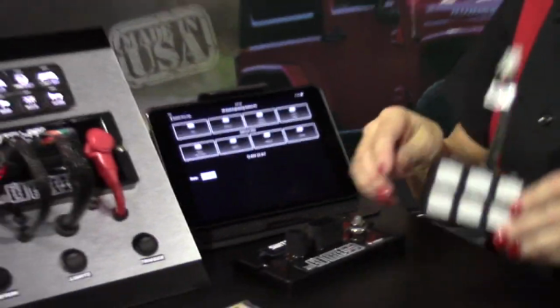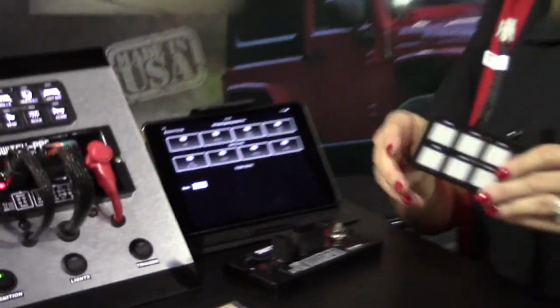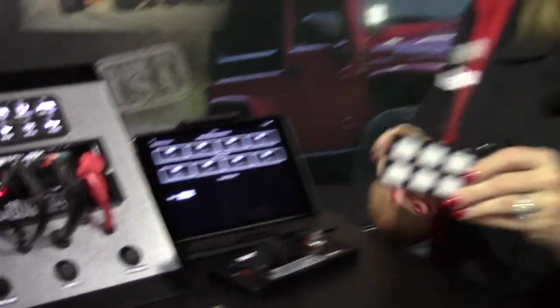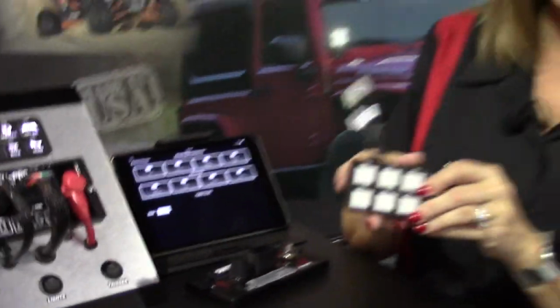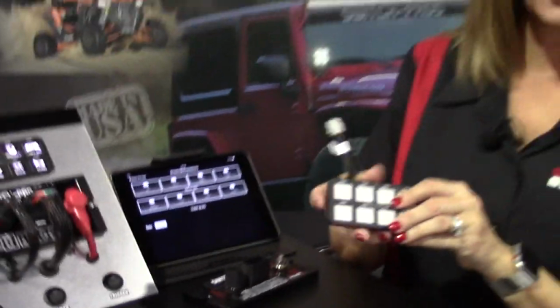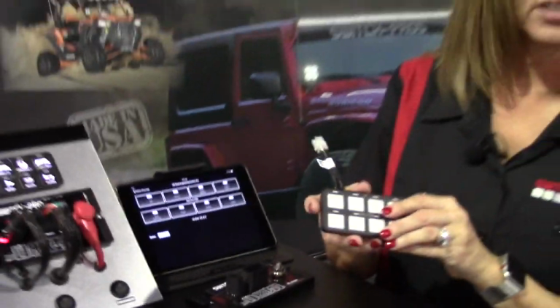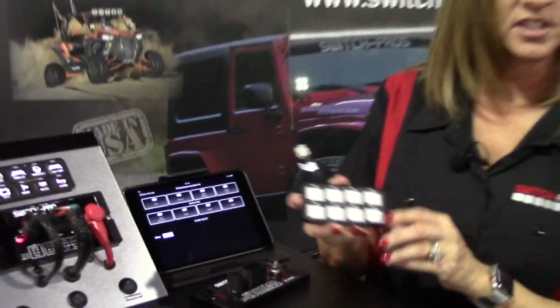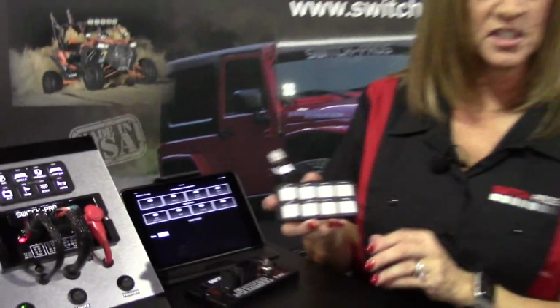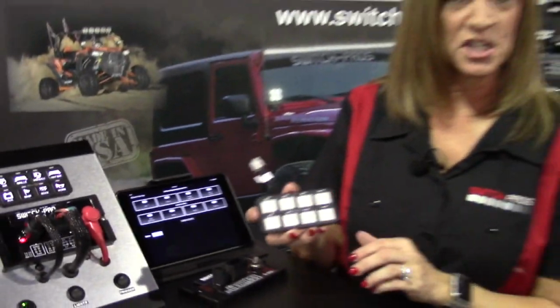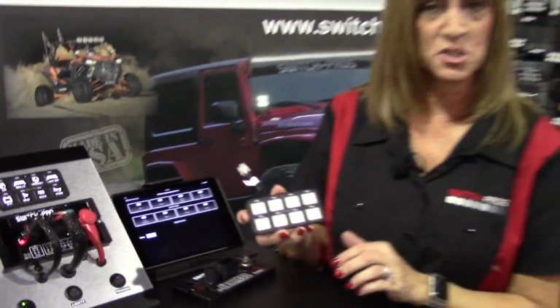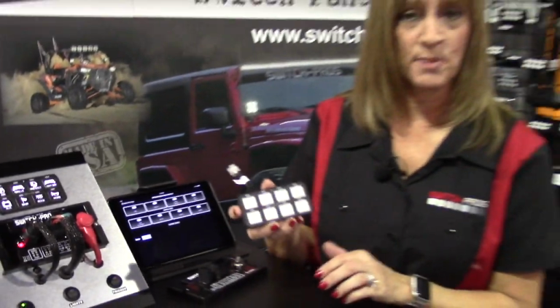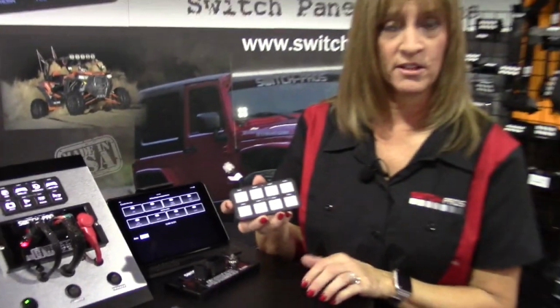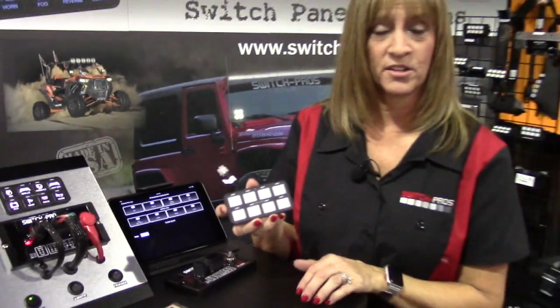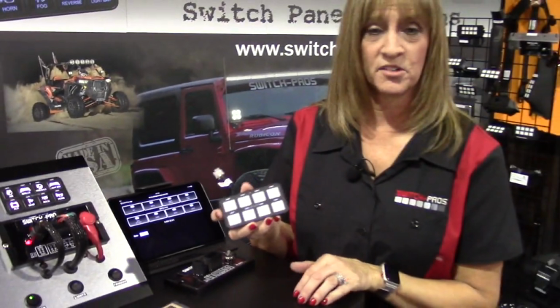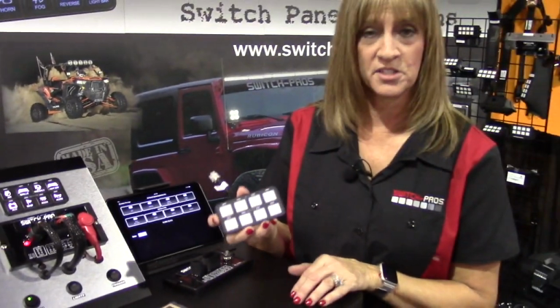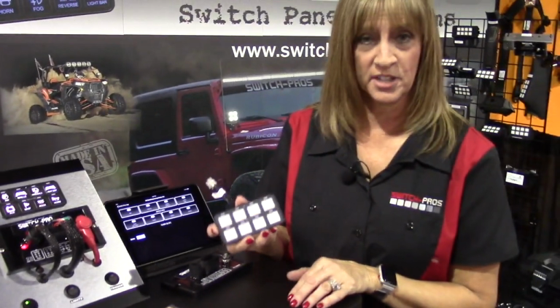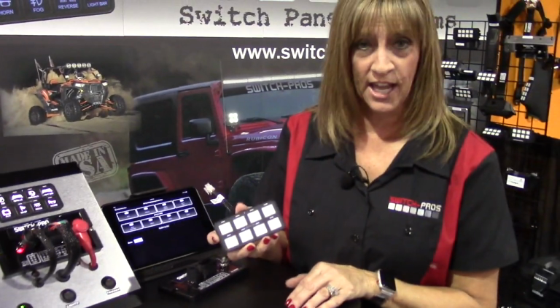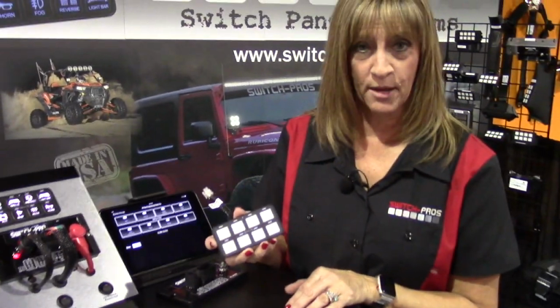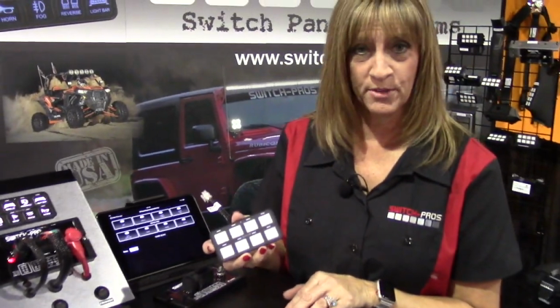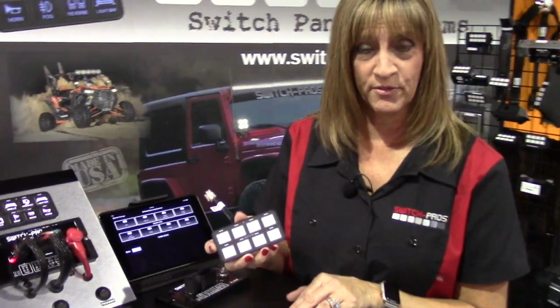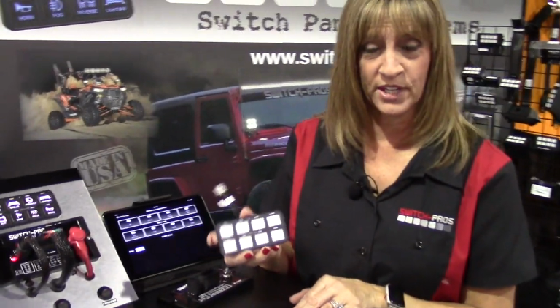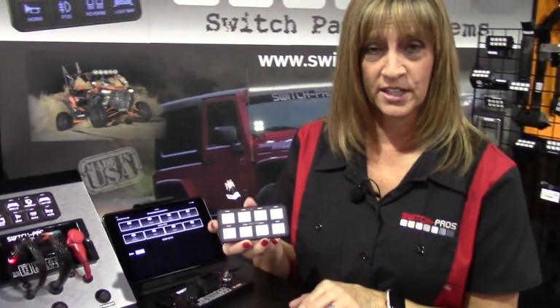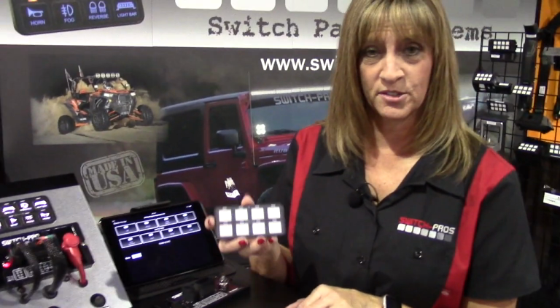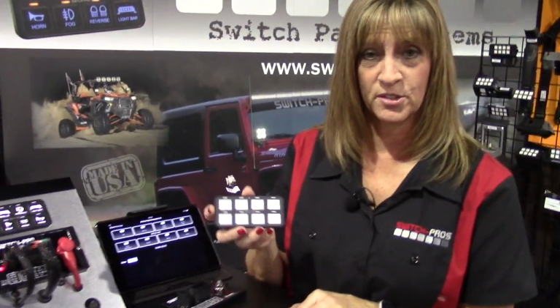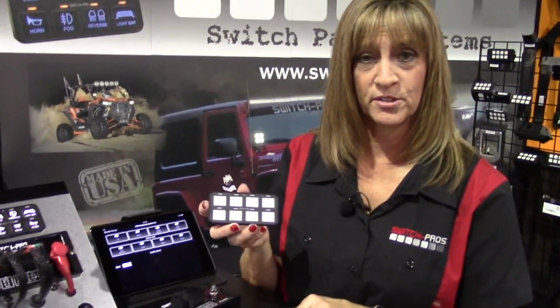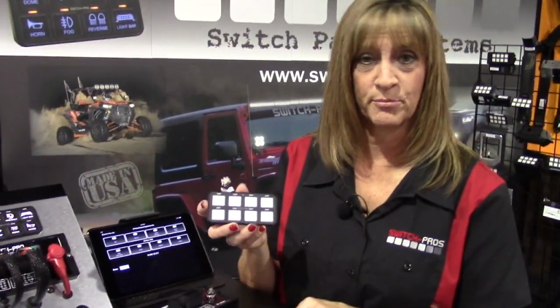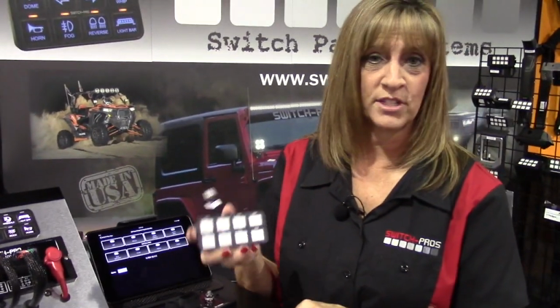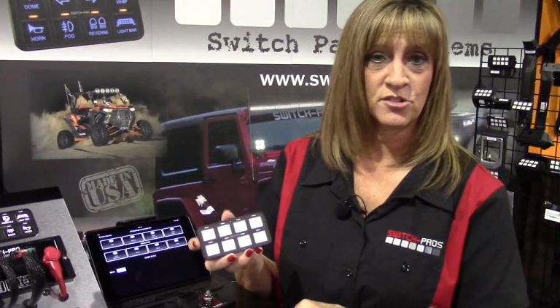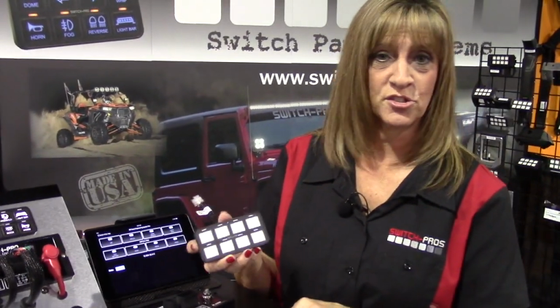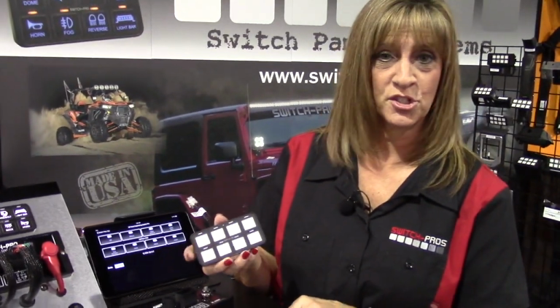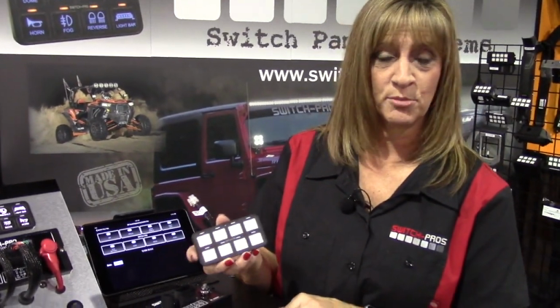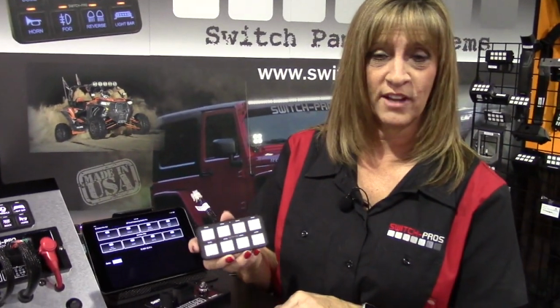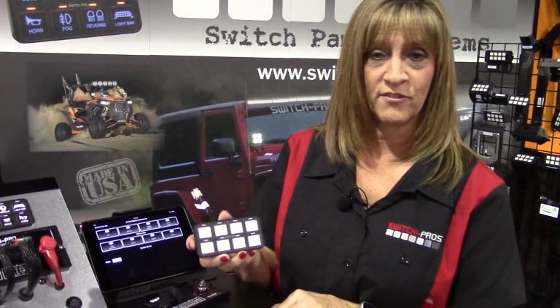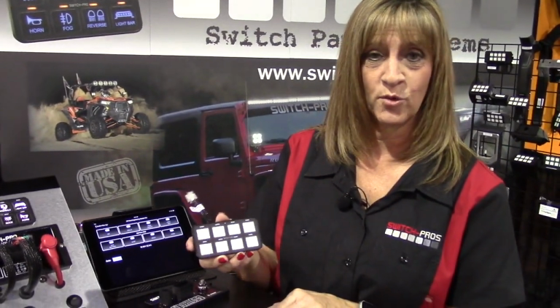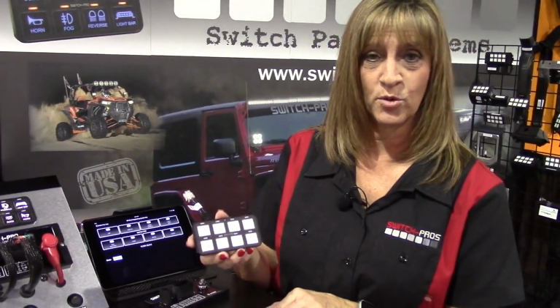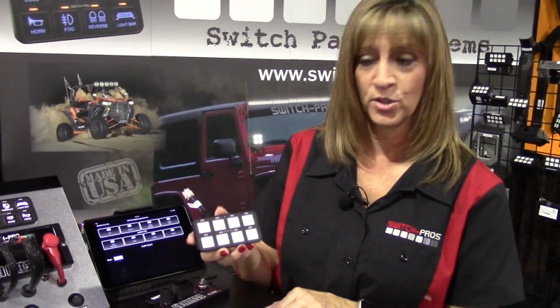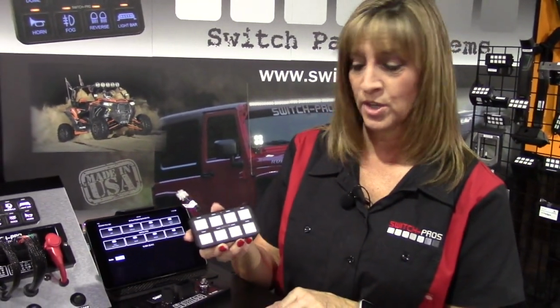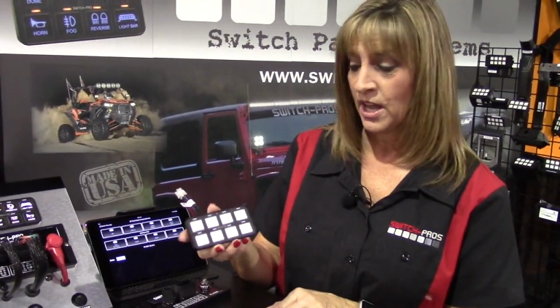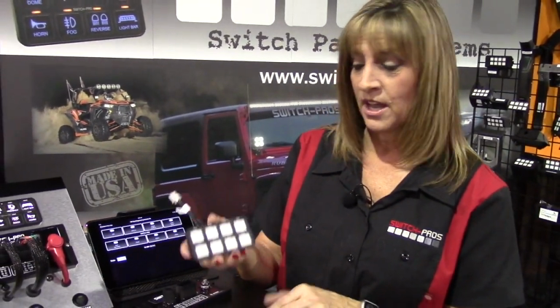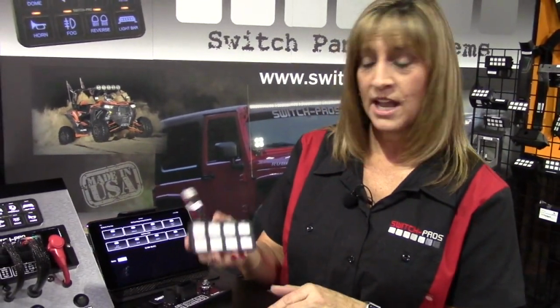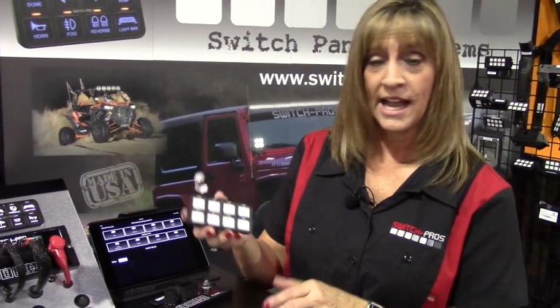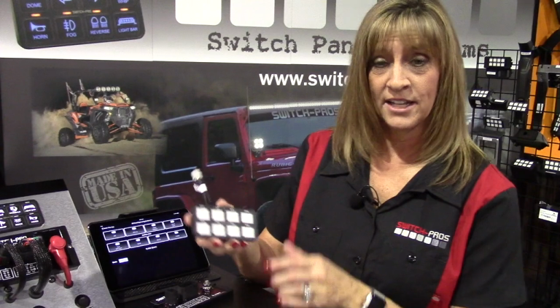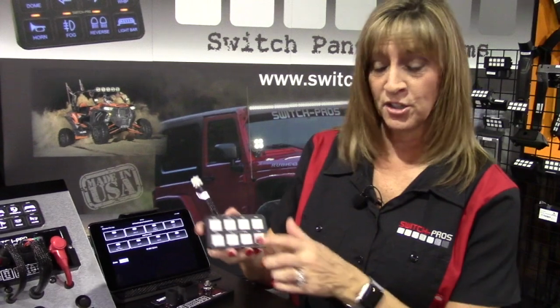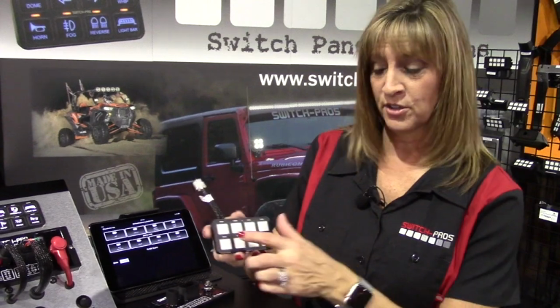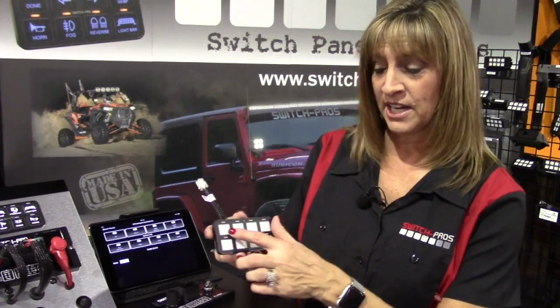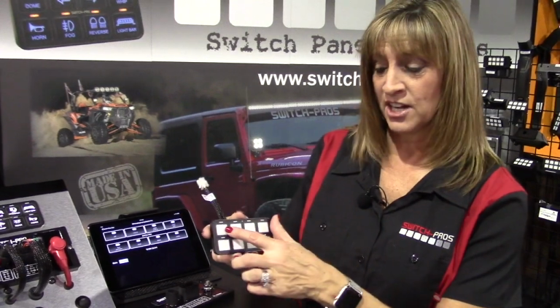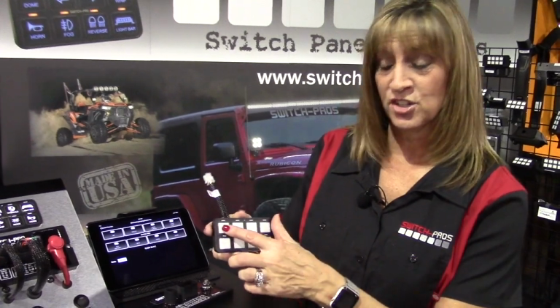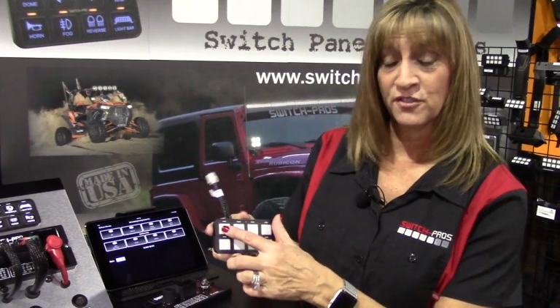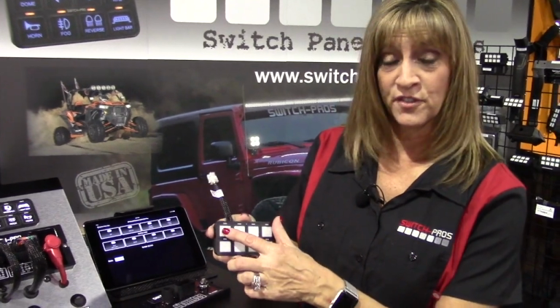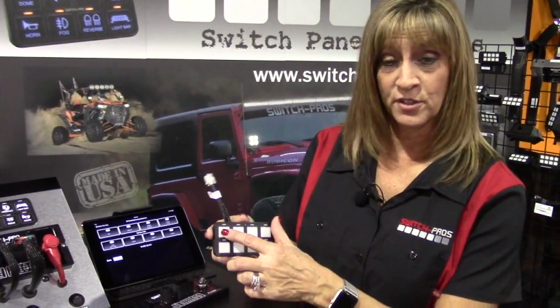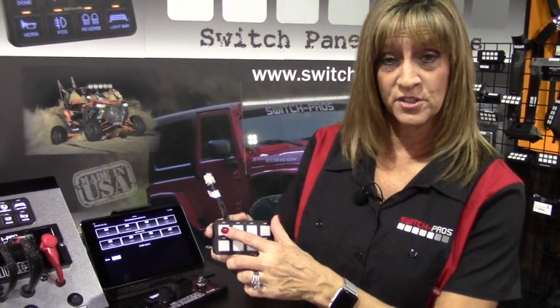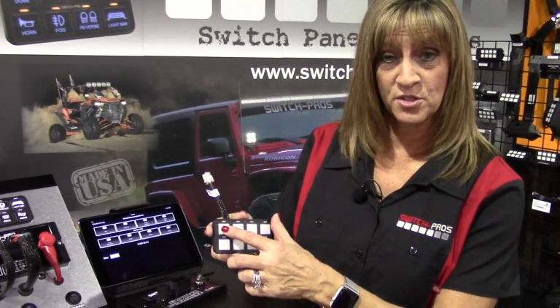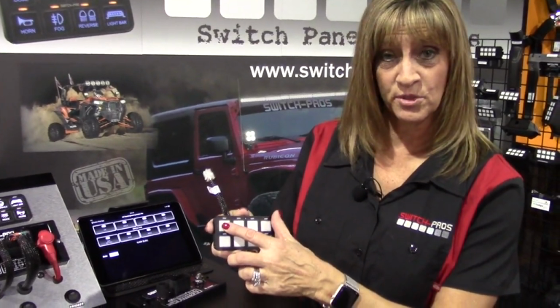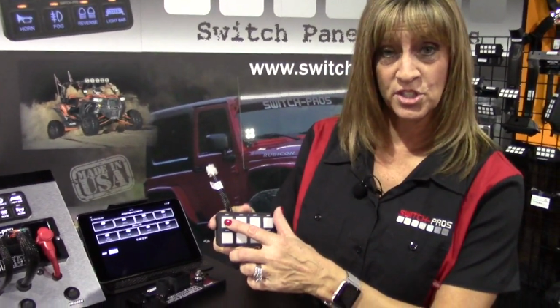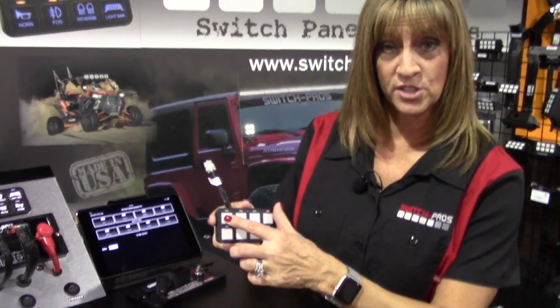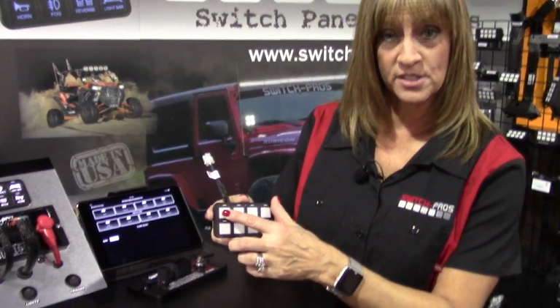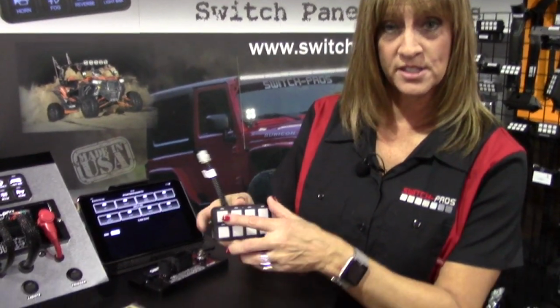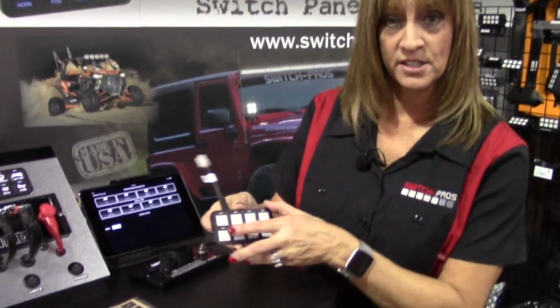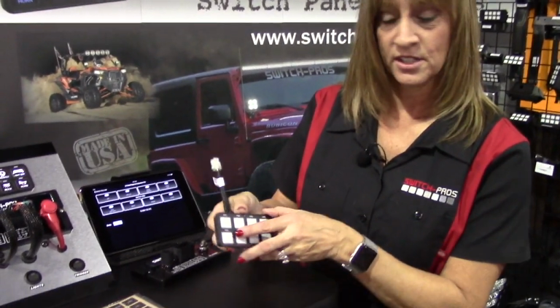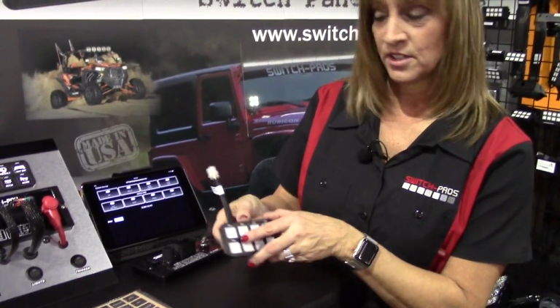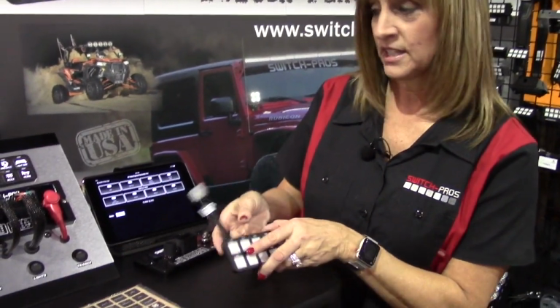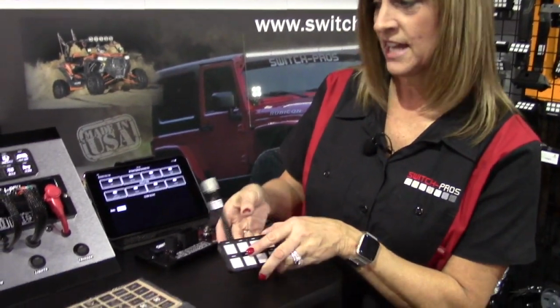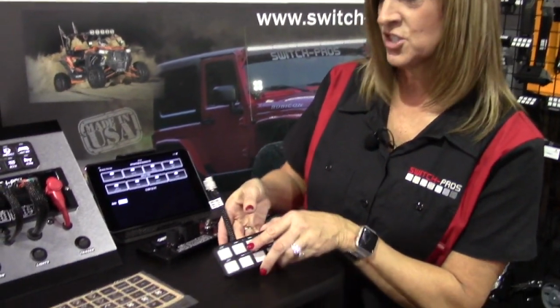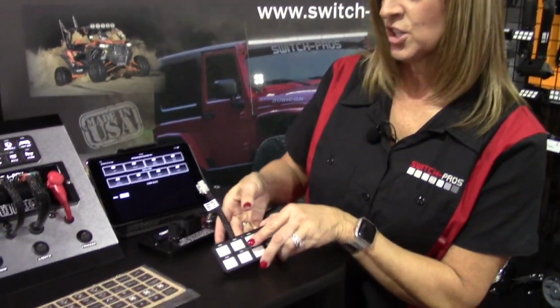This is actually the touch panel — it goes in the cab of the vehicle. It measures two by four inches and you can actually feel the switches latching.